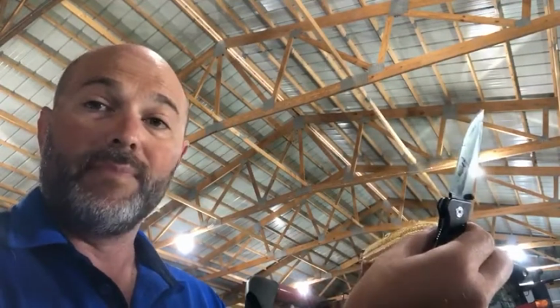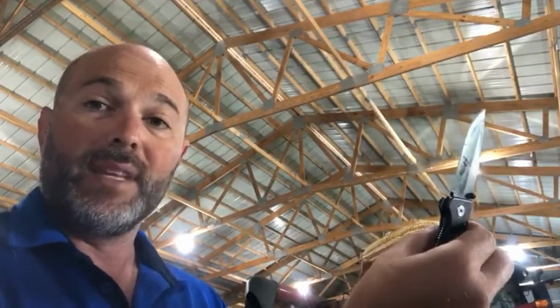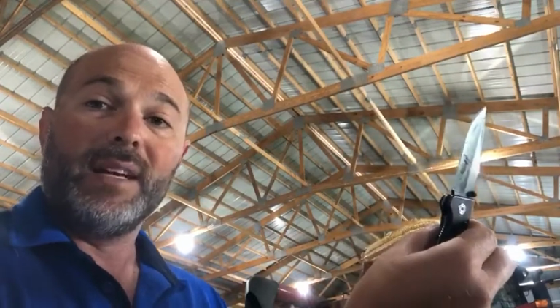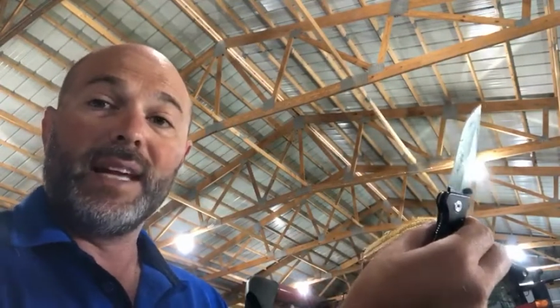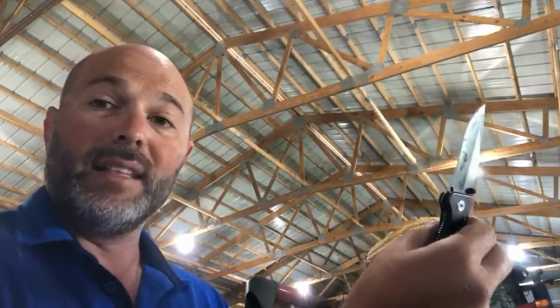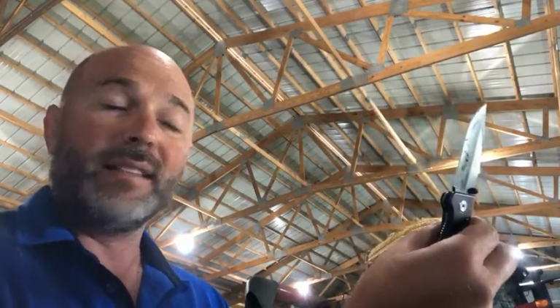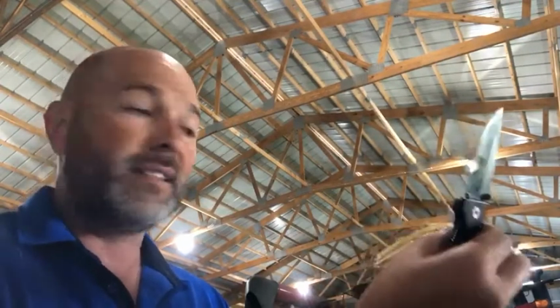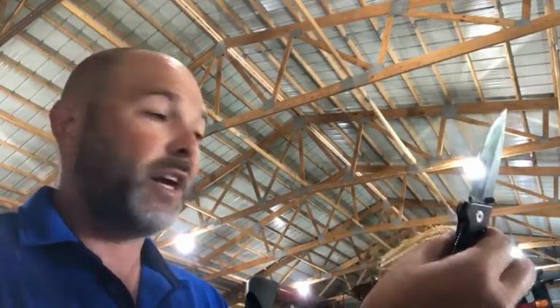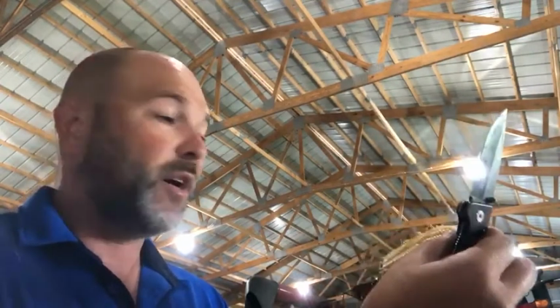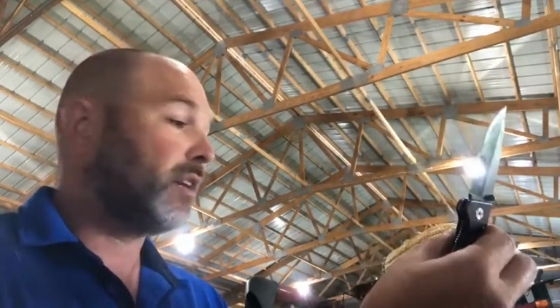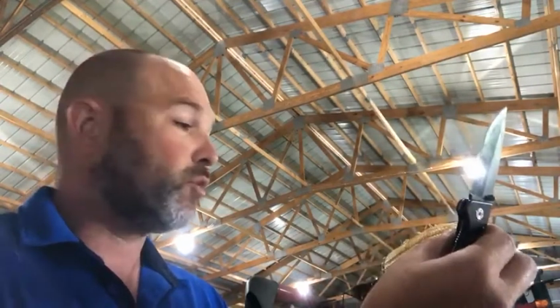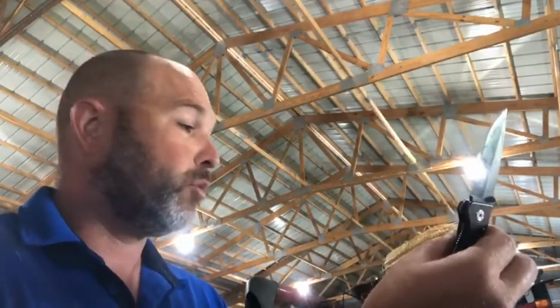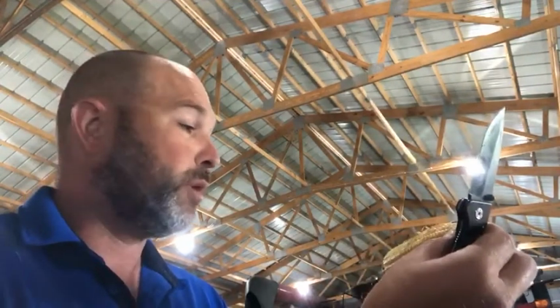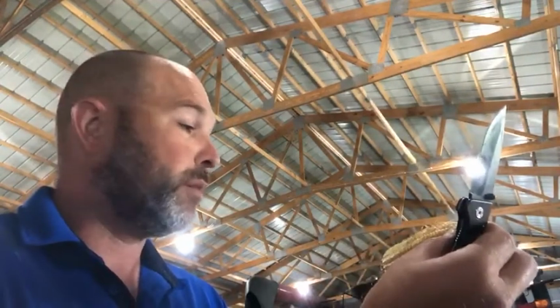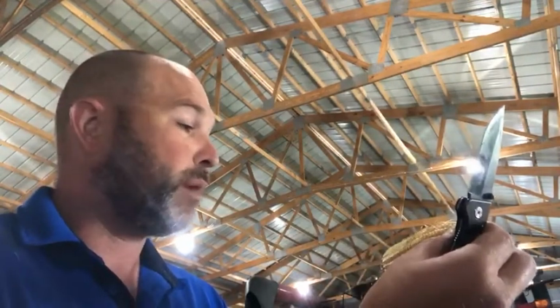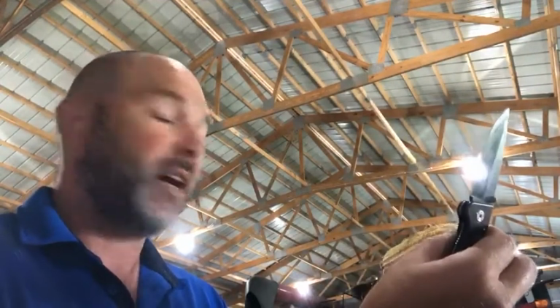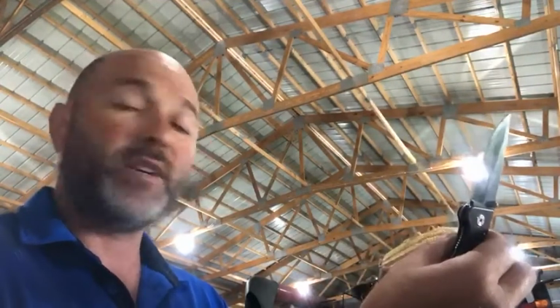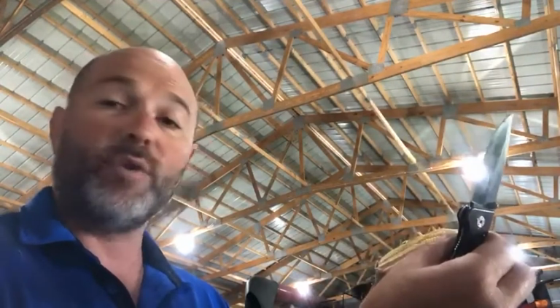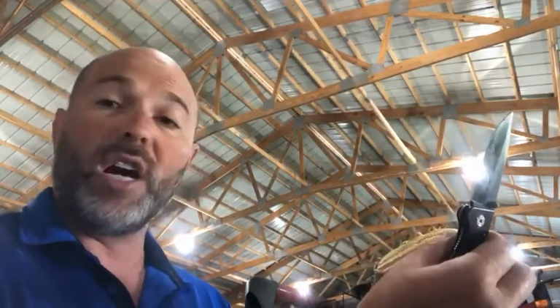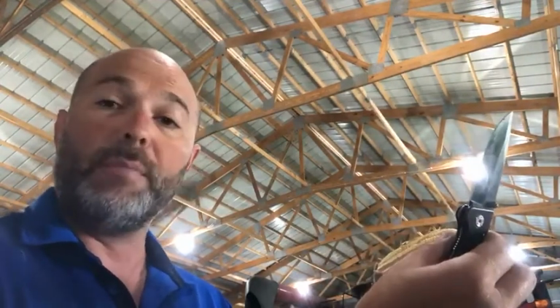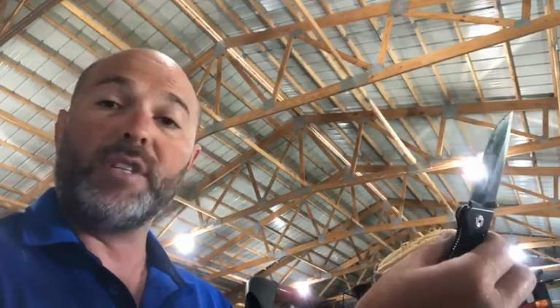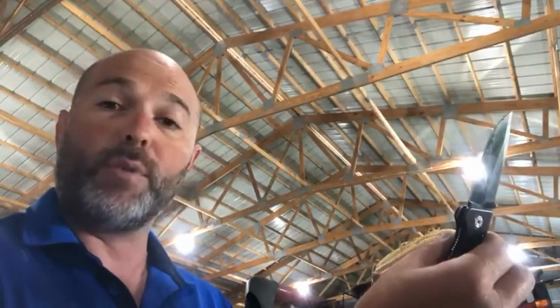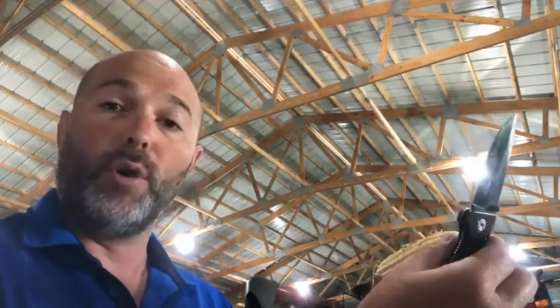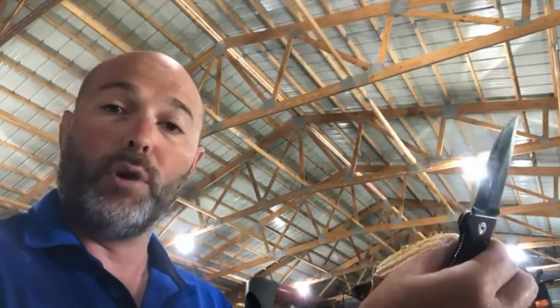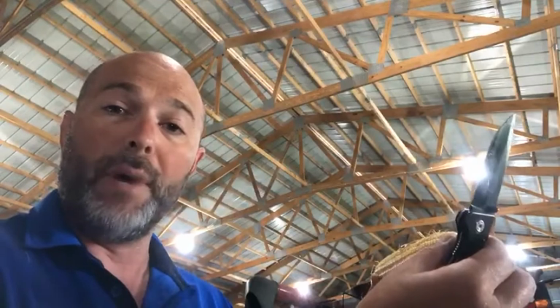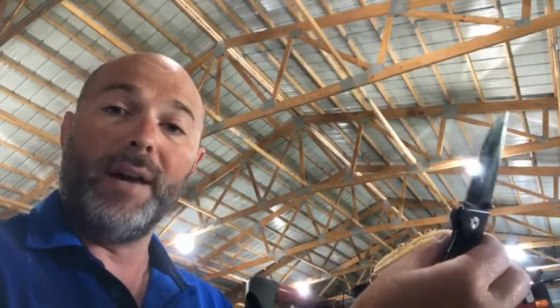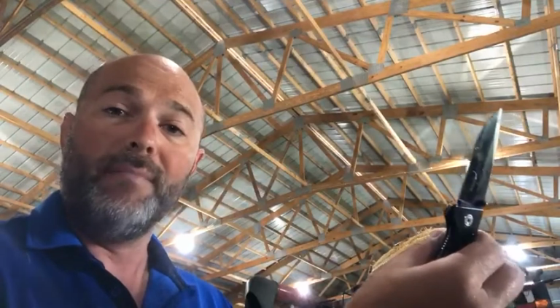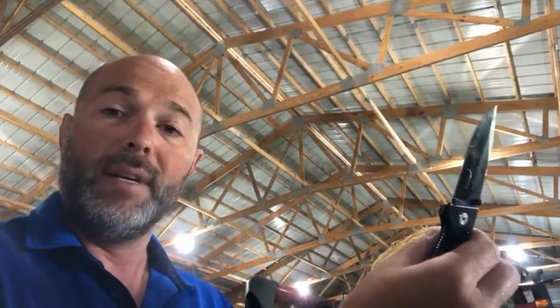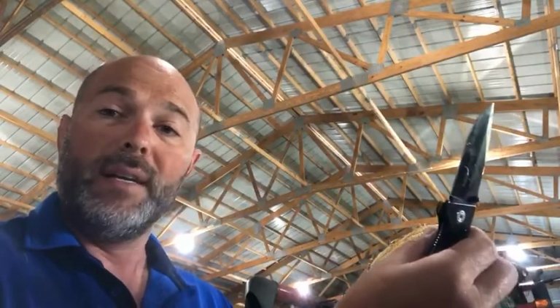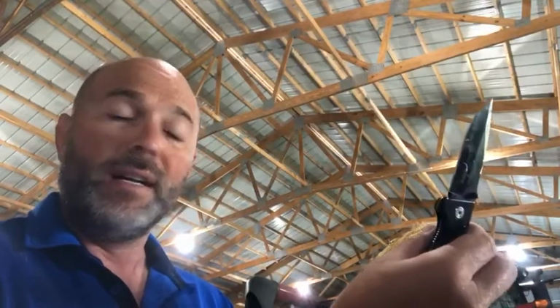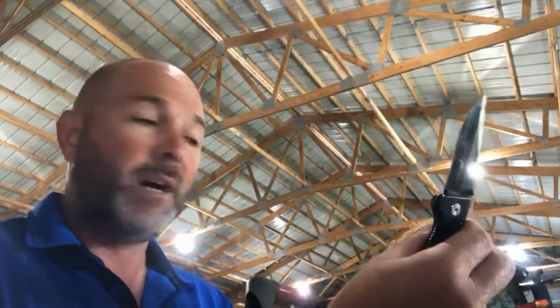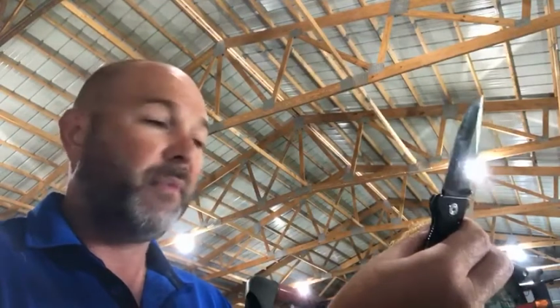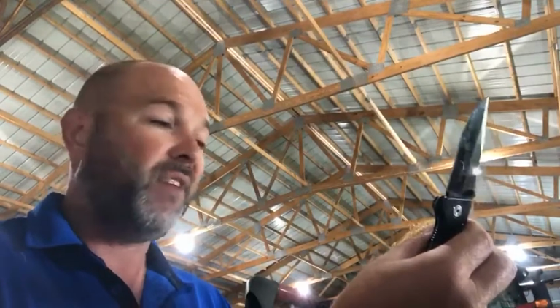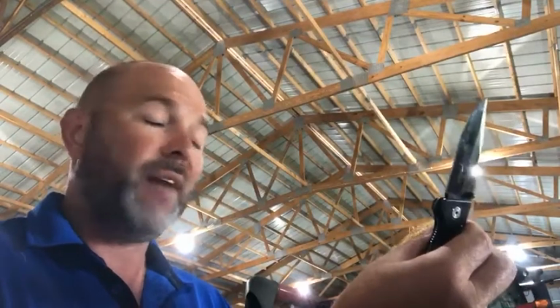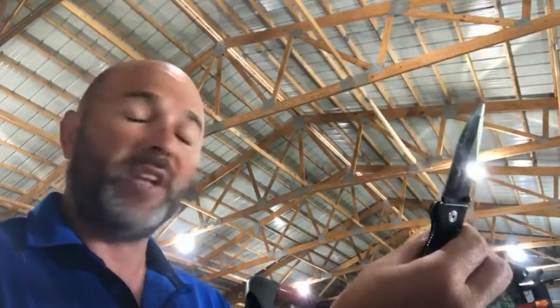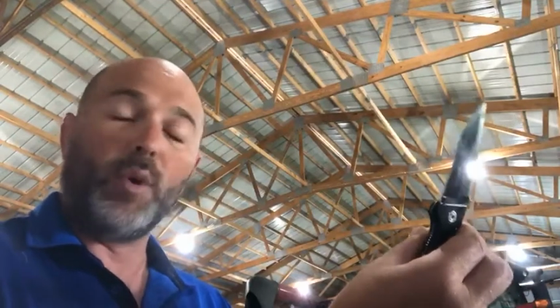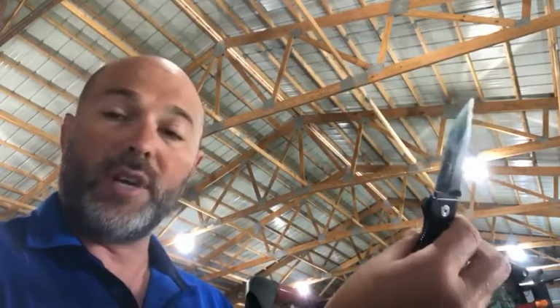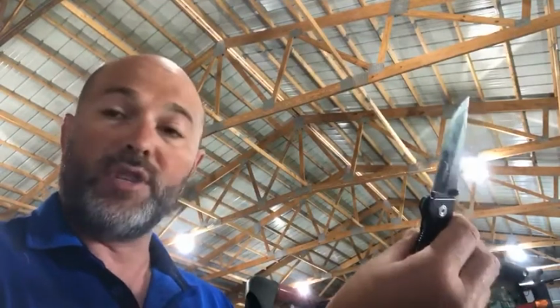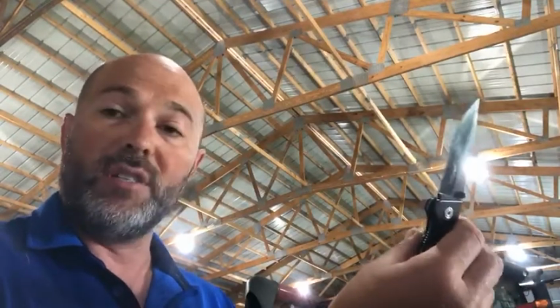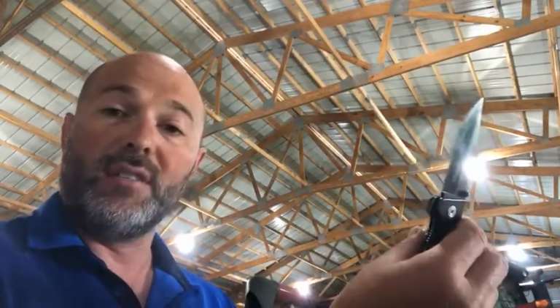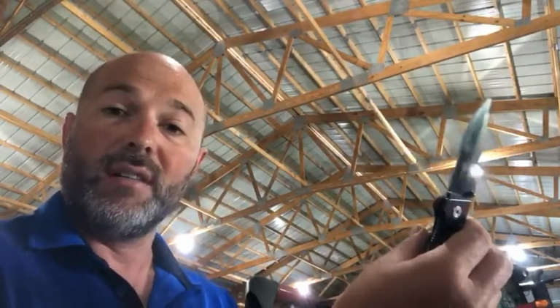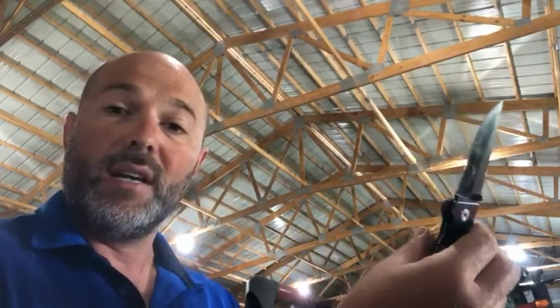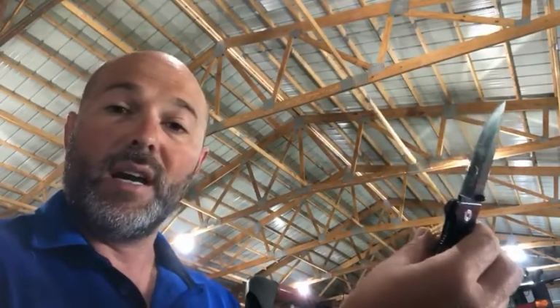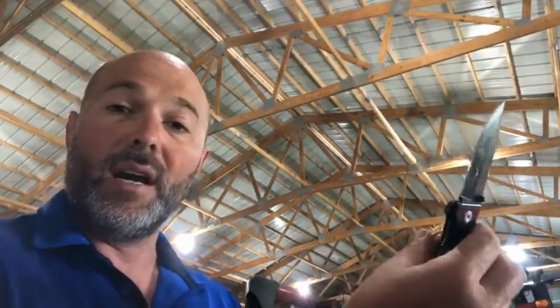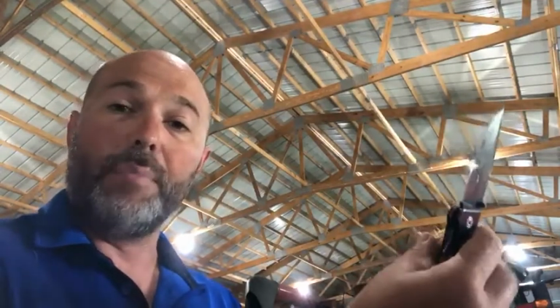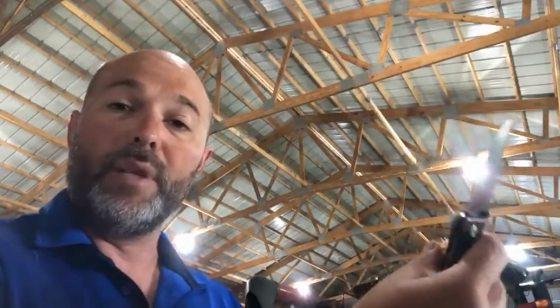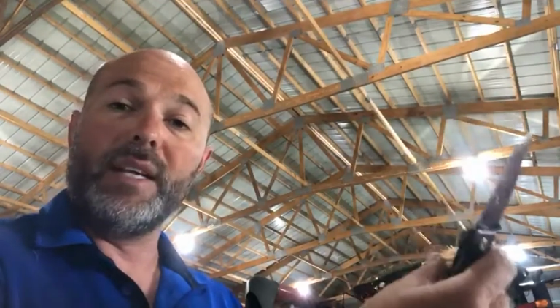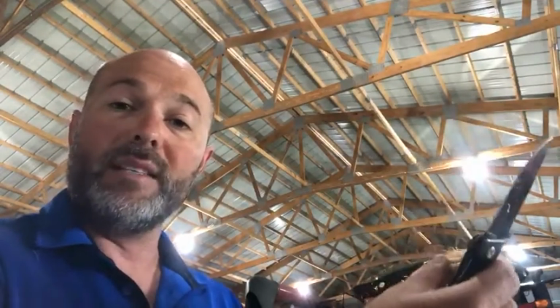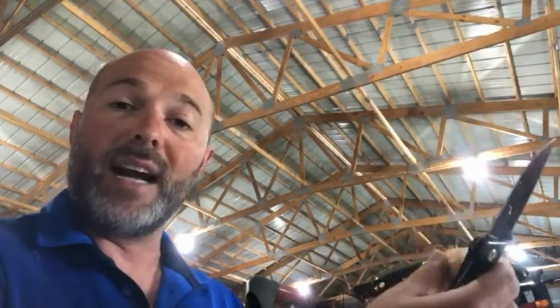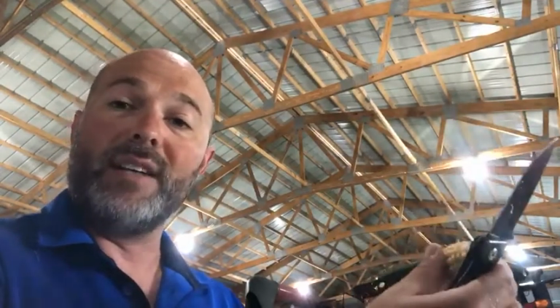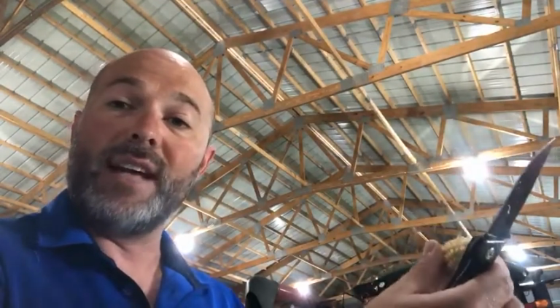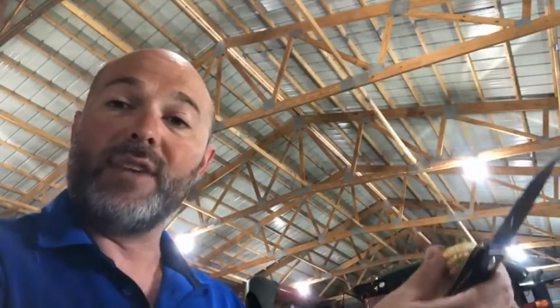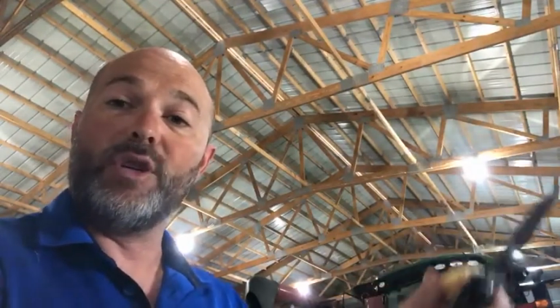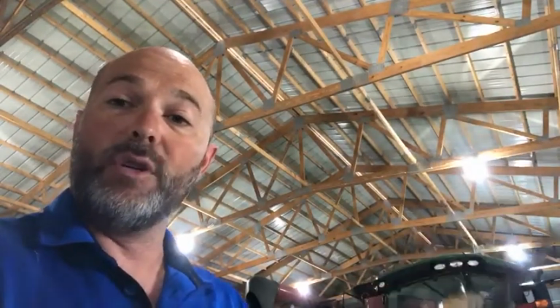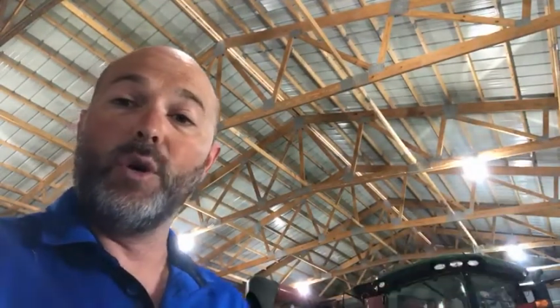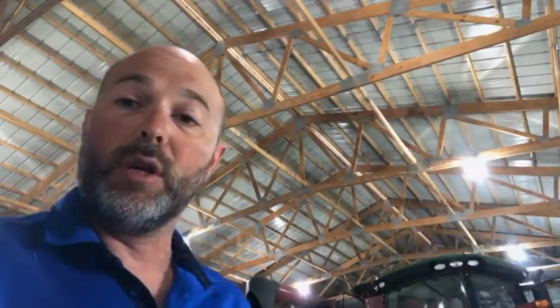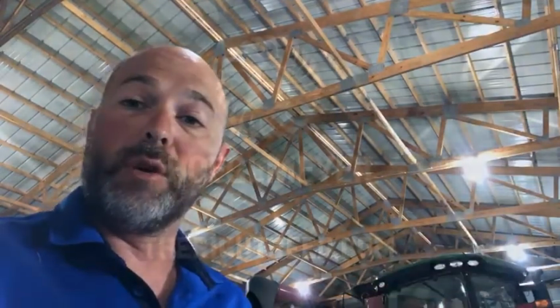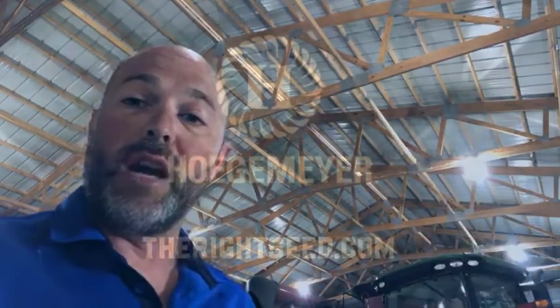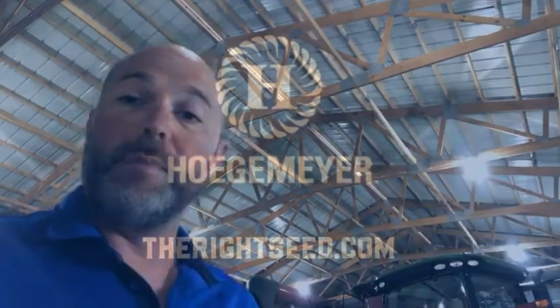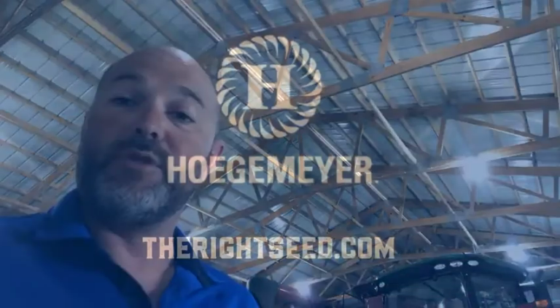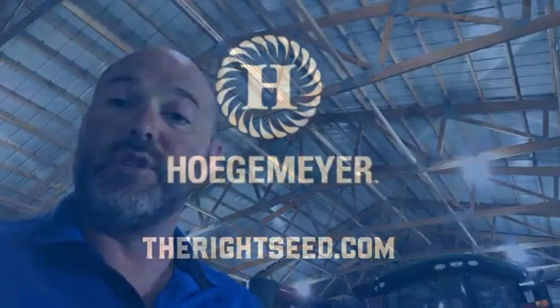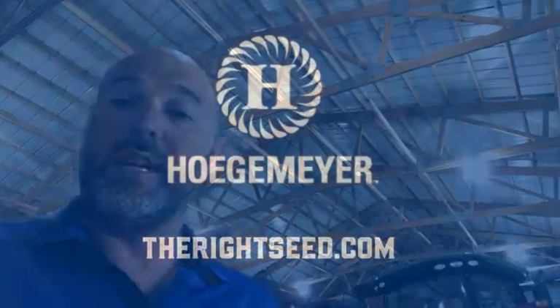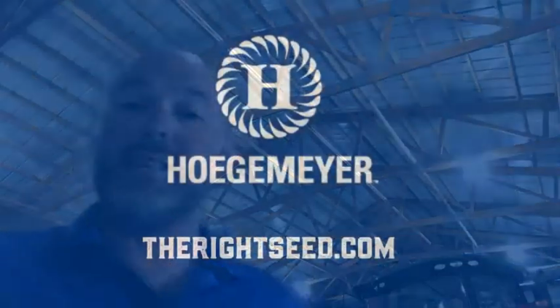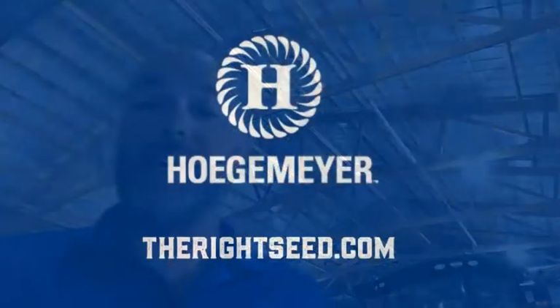Again, this is Eric Solberg, product agronomist with Hogelmeyer. If you have any questions, please contact your local agronomist or DSM.